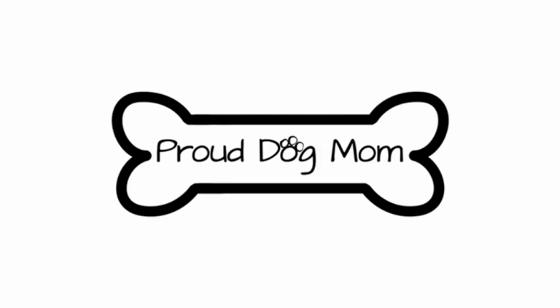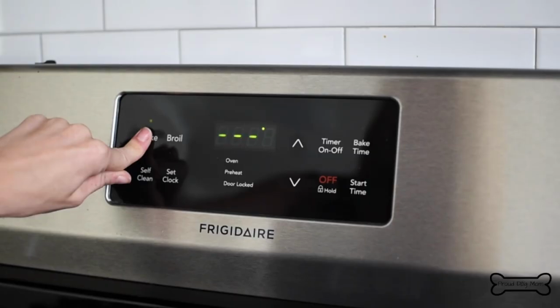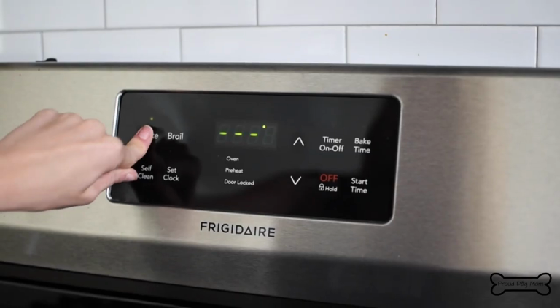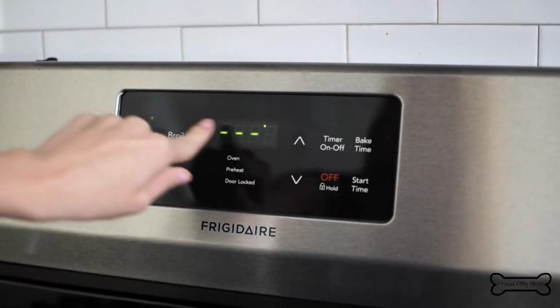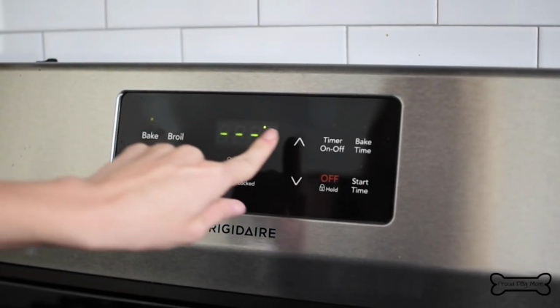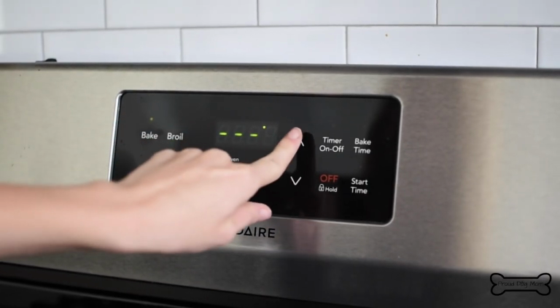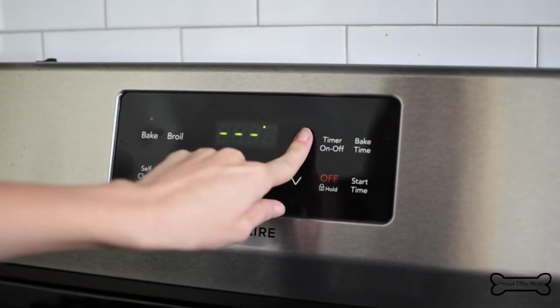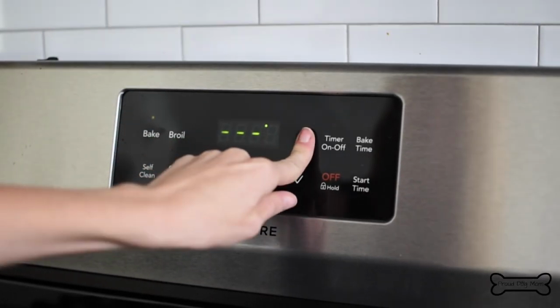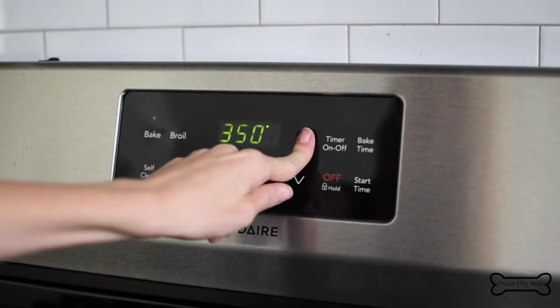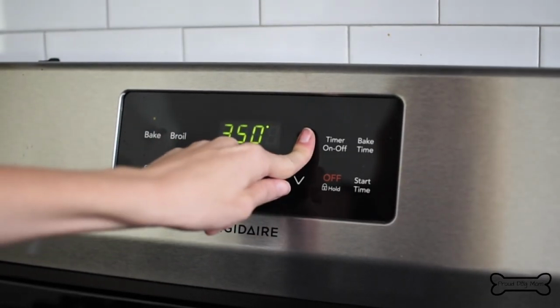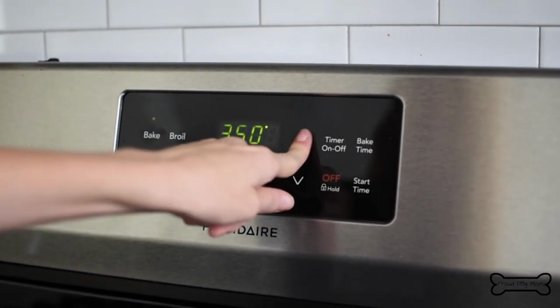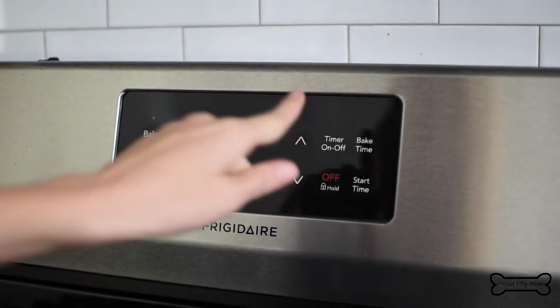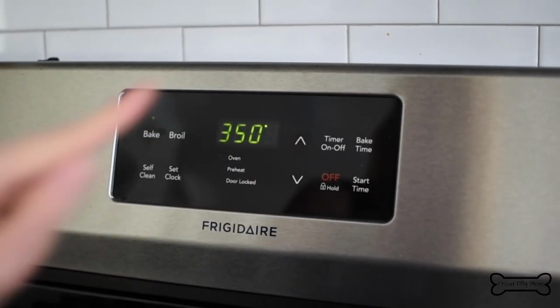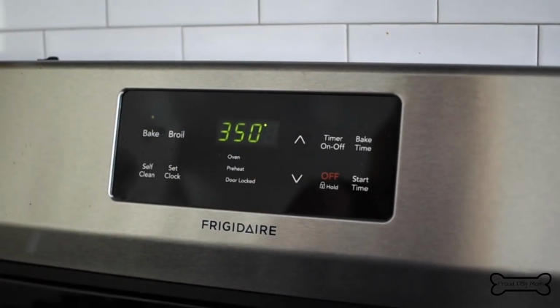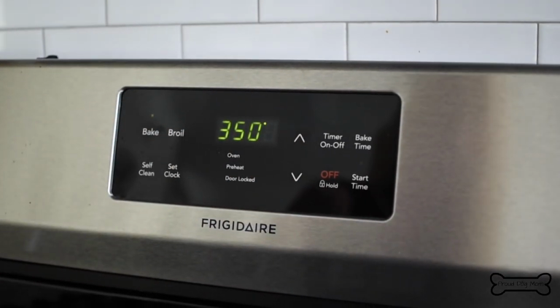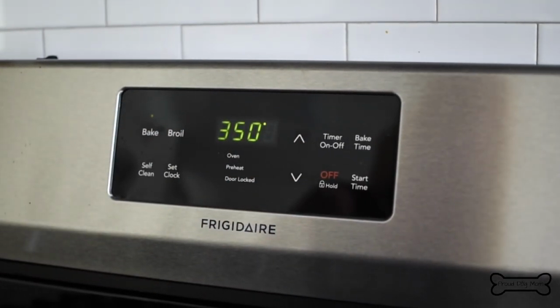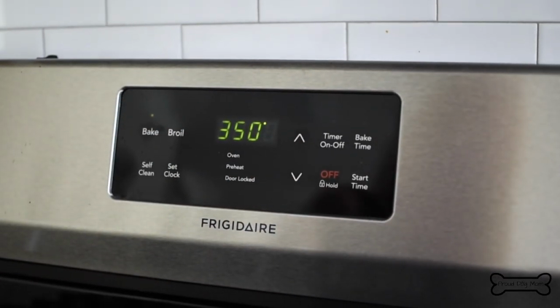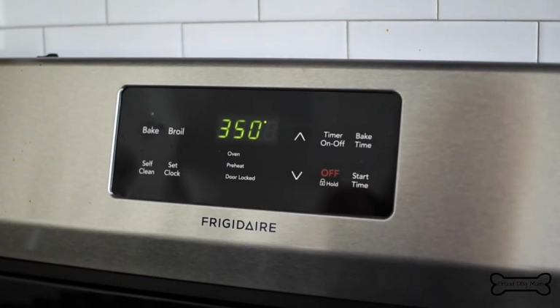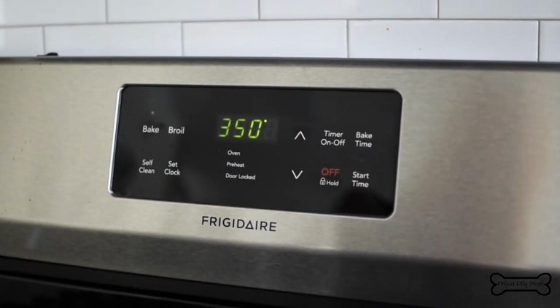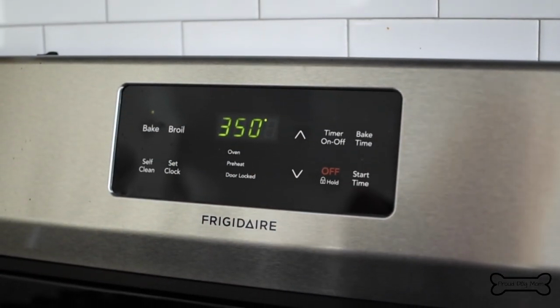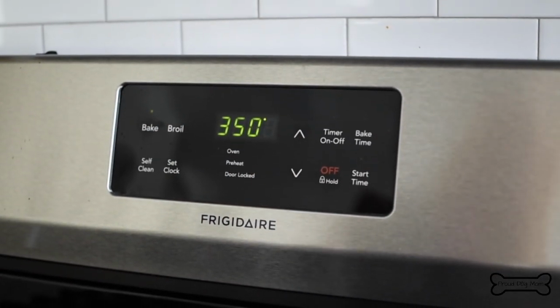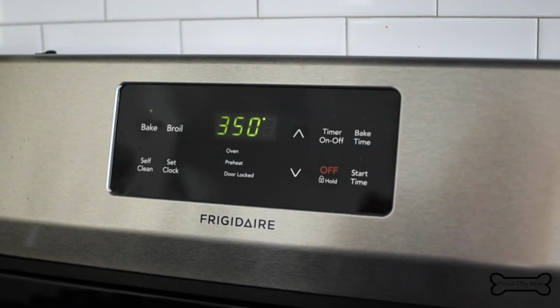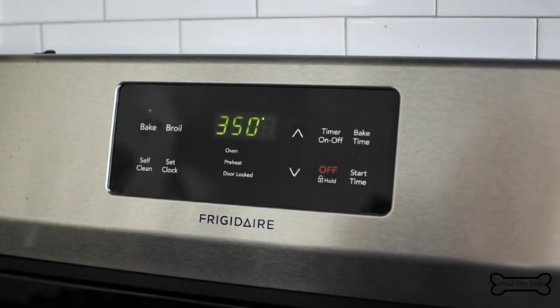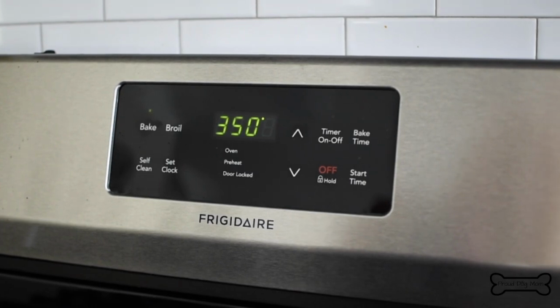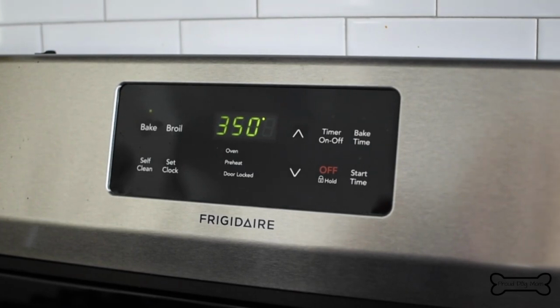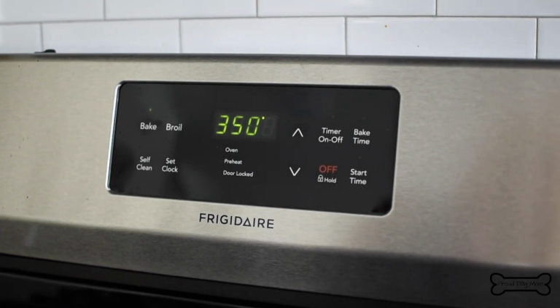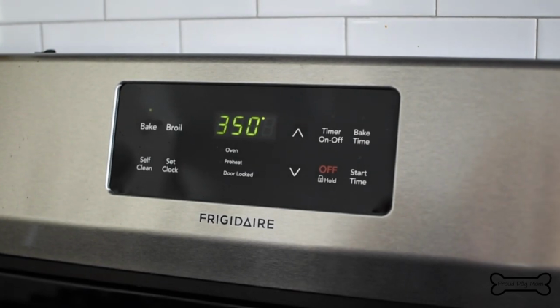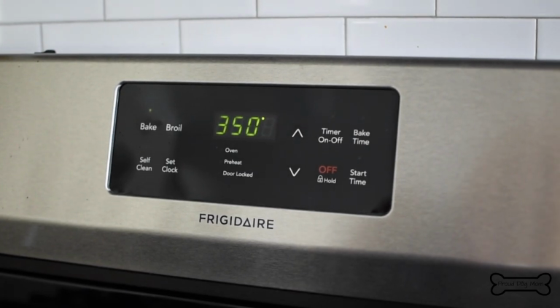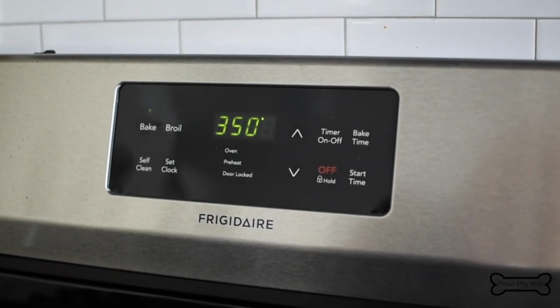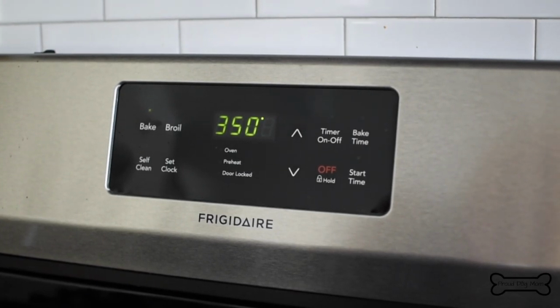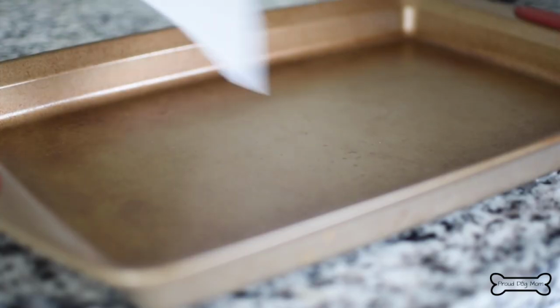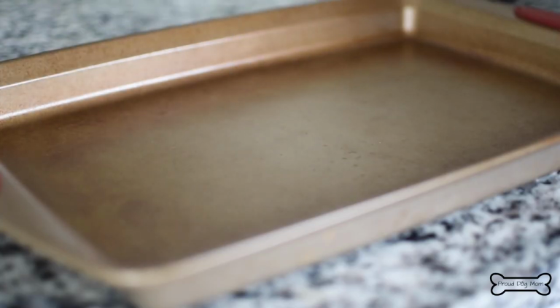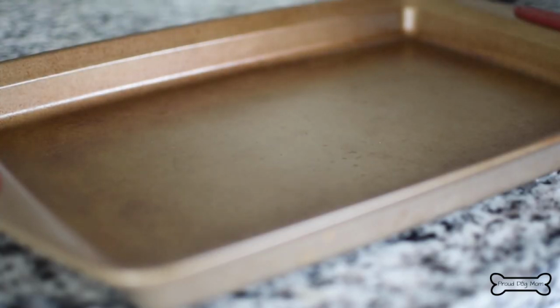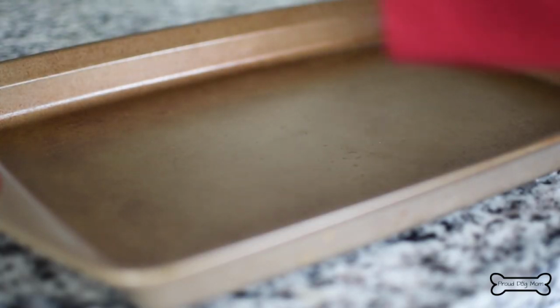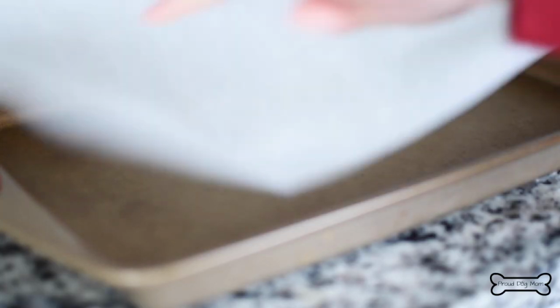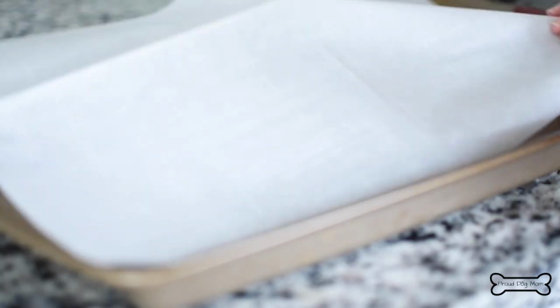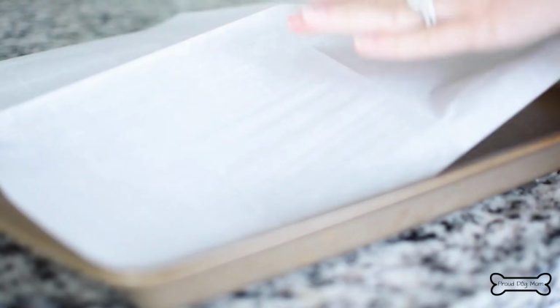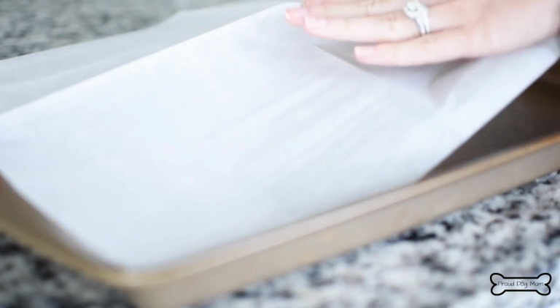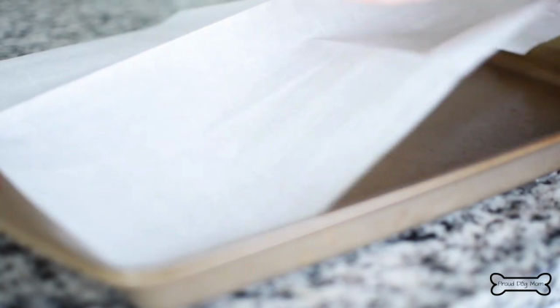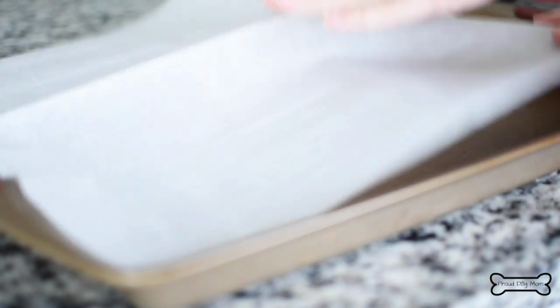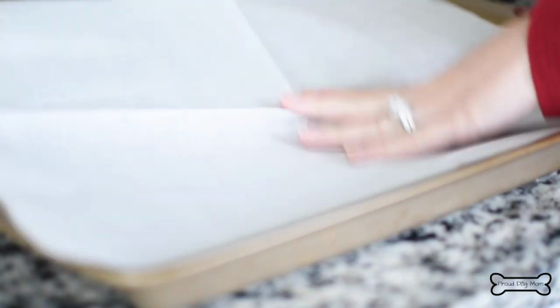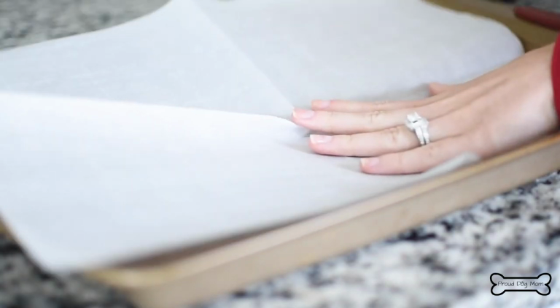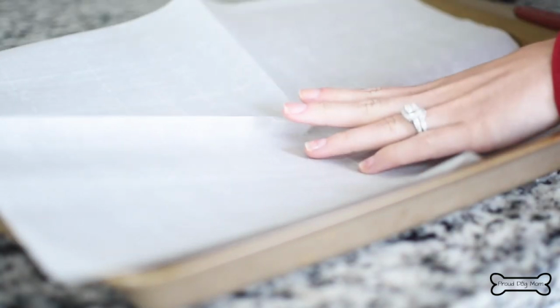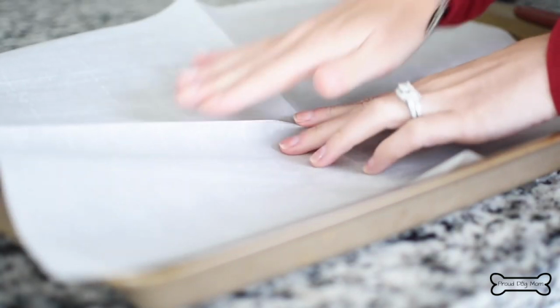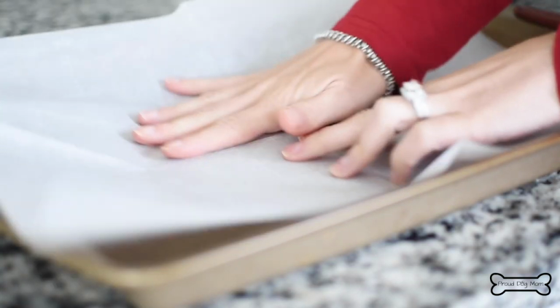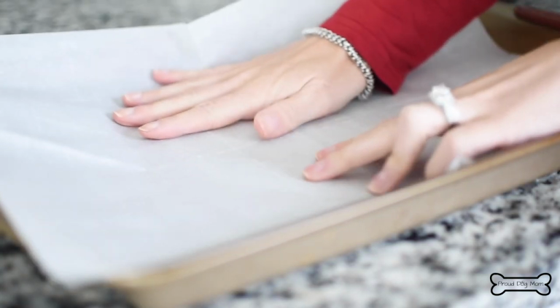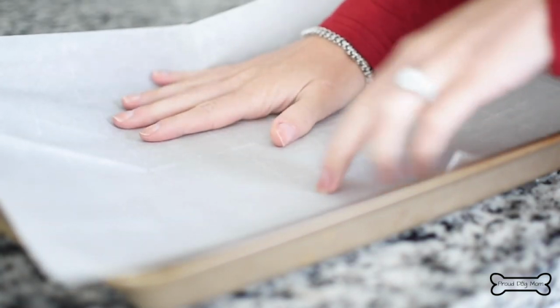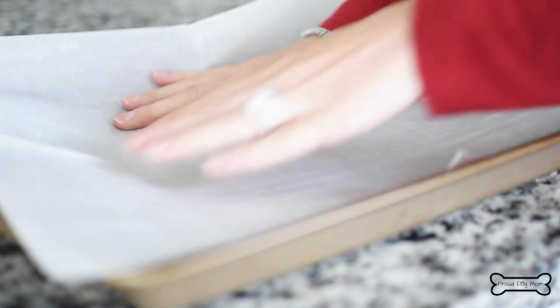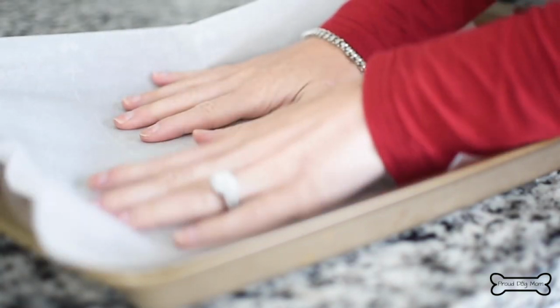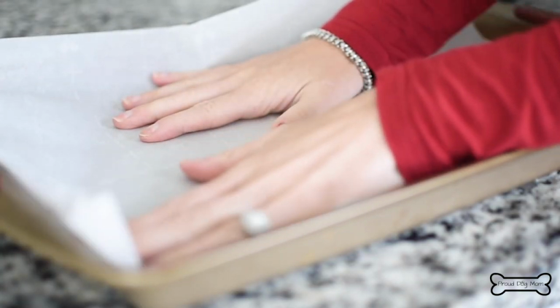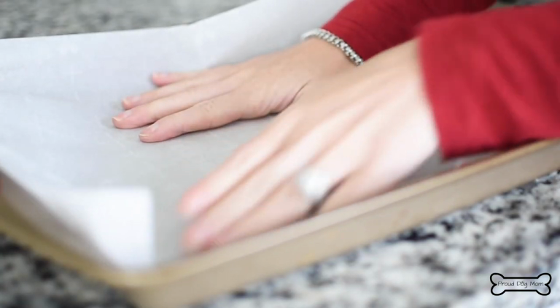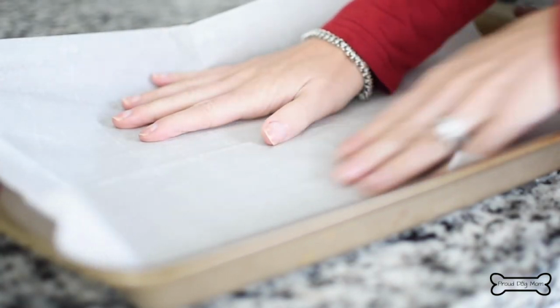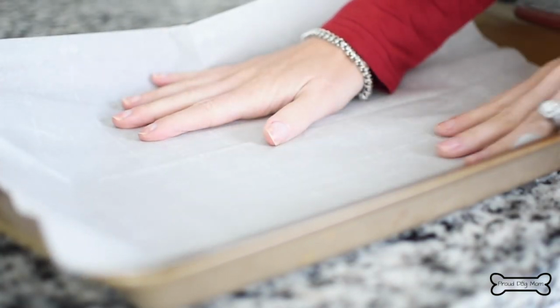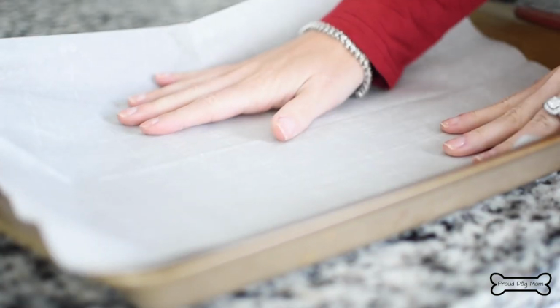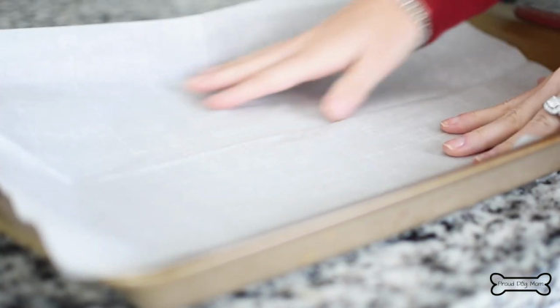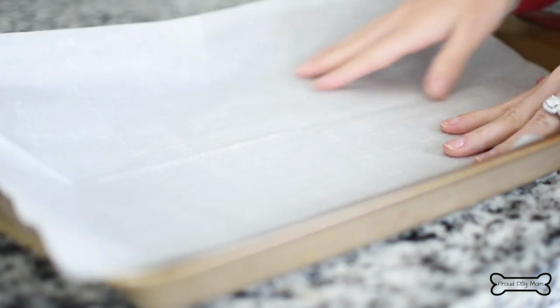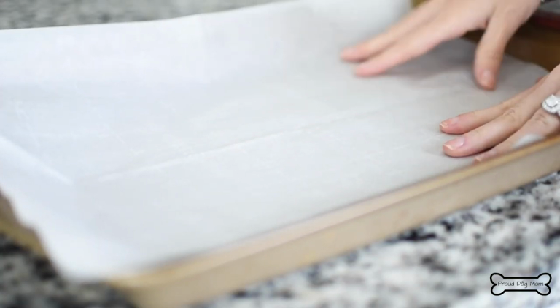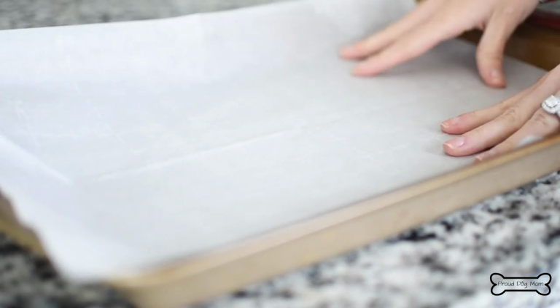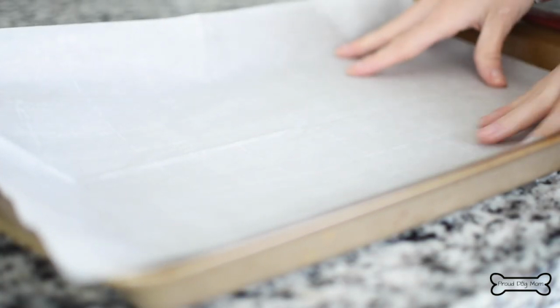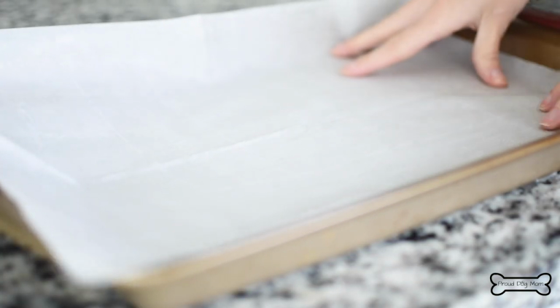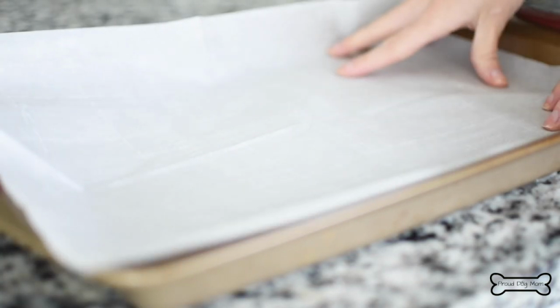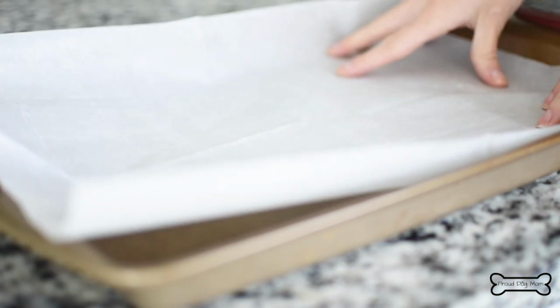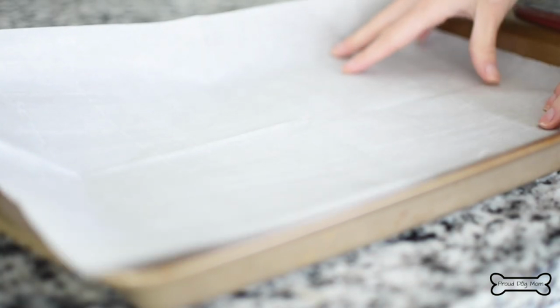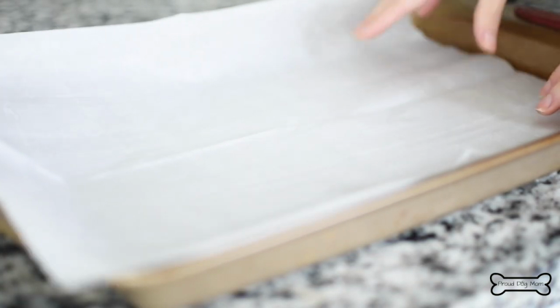Start by preheating your oven to 350 degrees Fahrenheit and lining a baking sheet with parchment paper. You can set that aside for later.